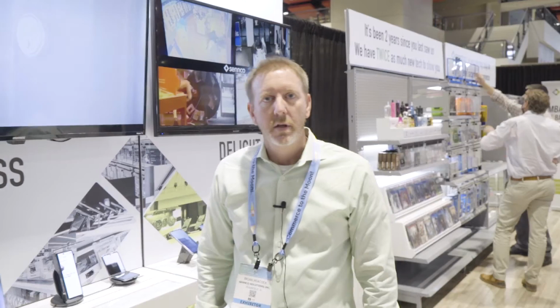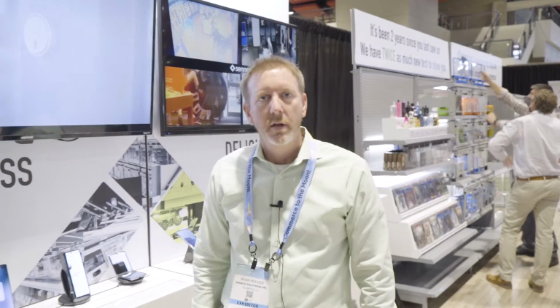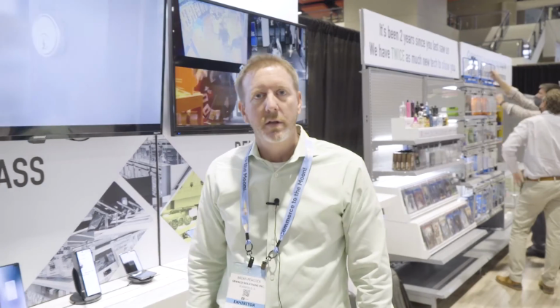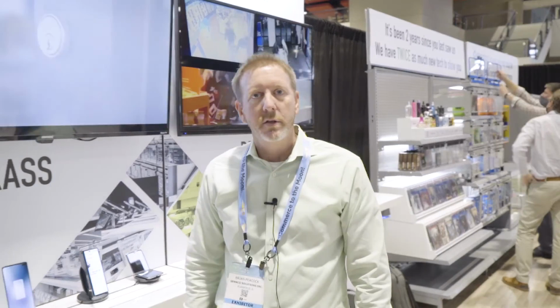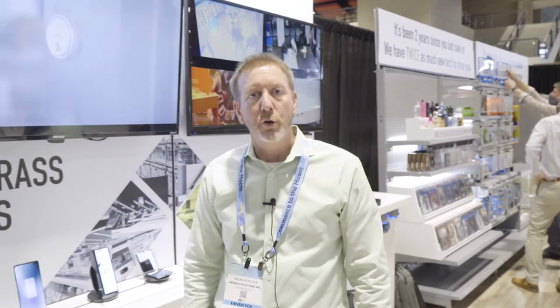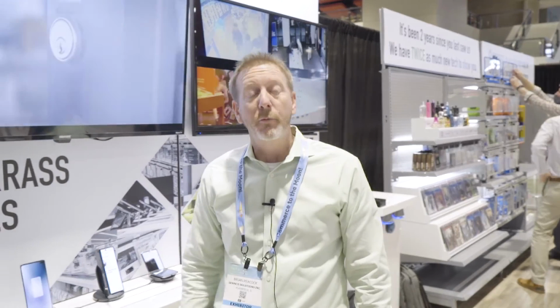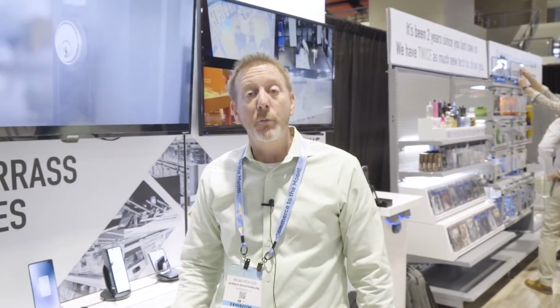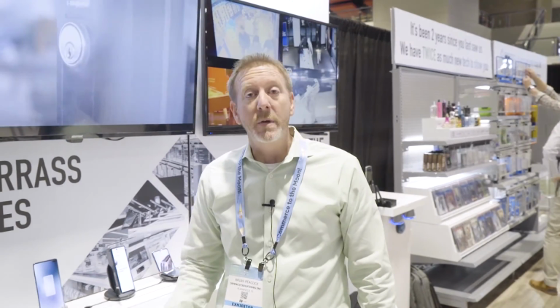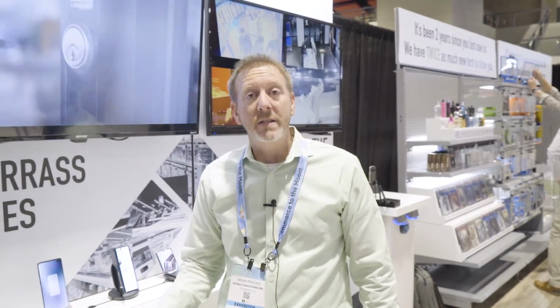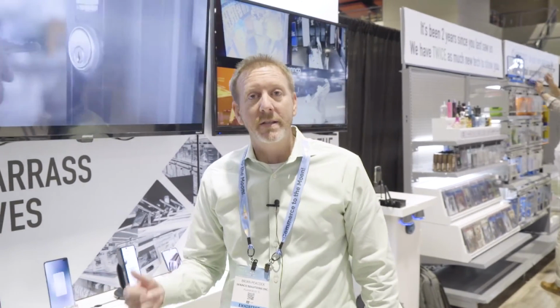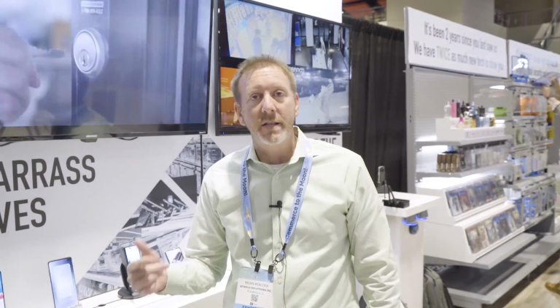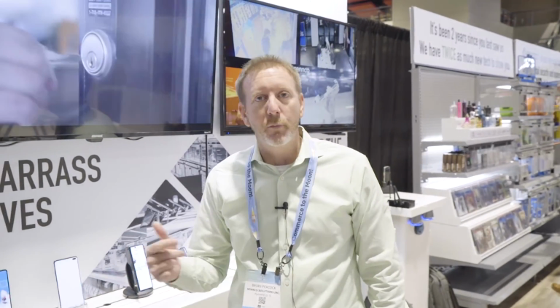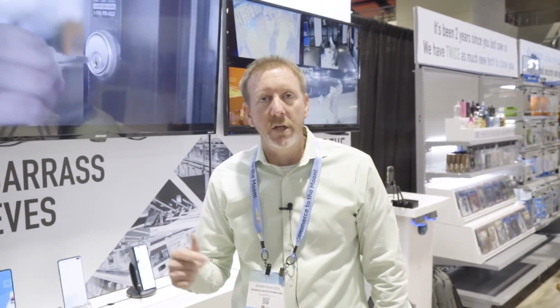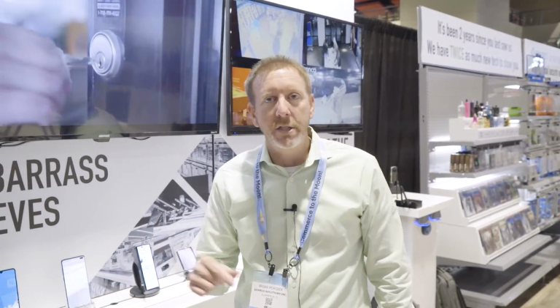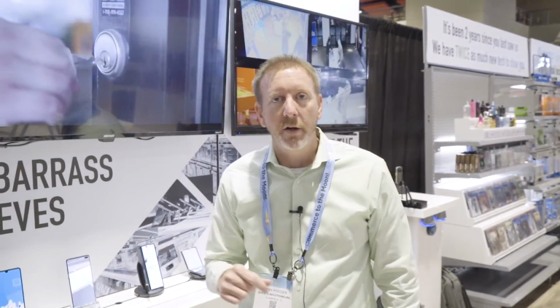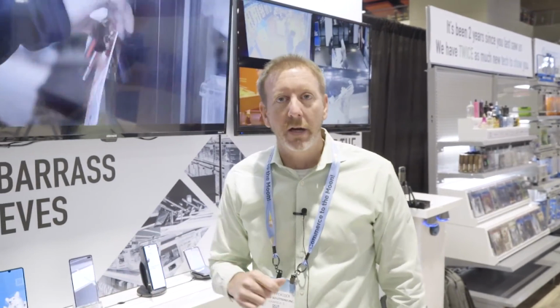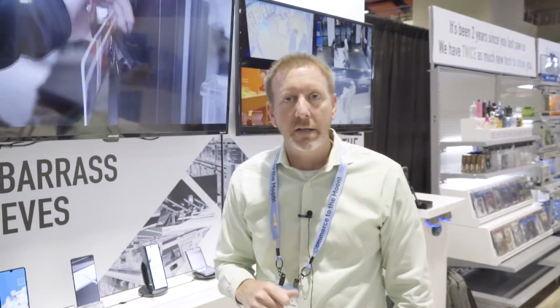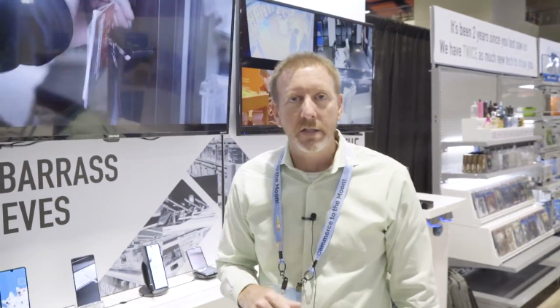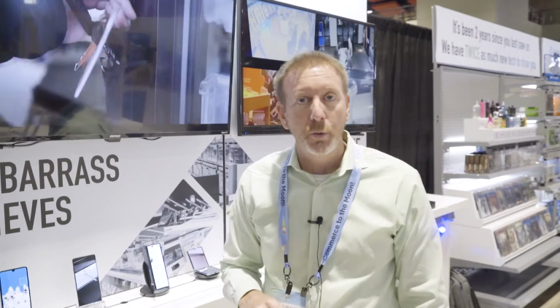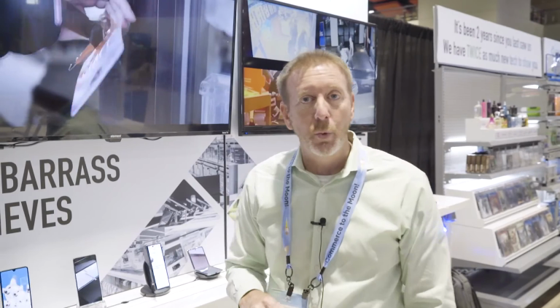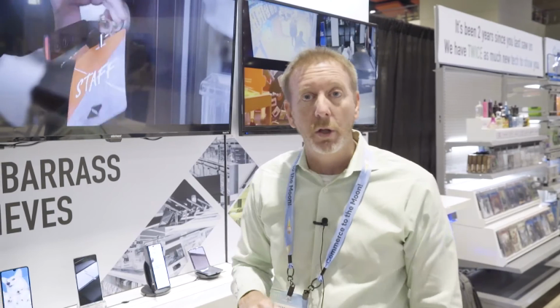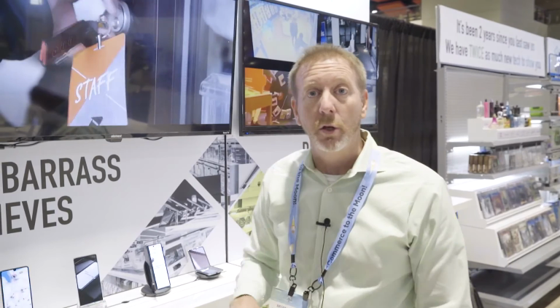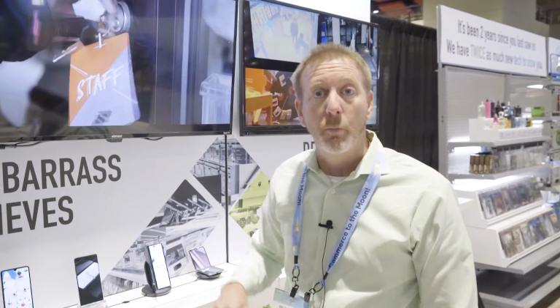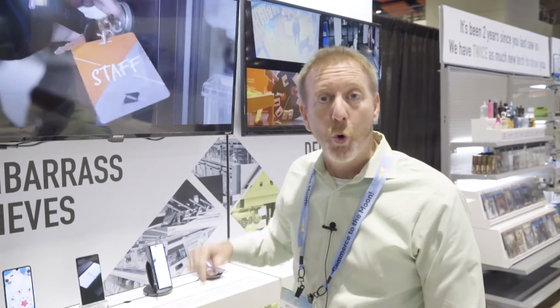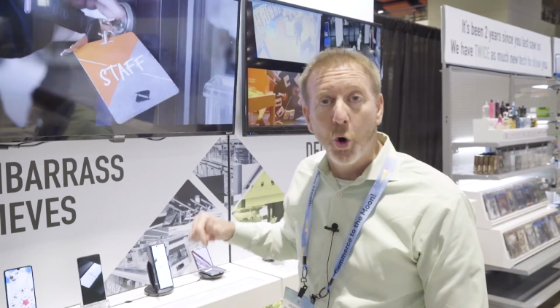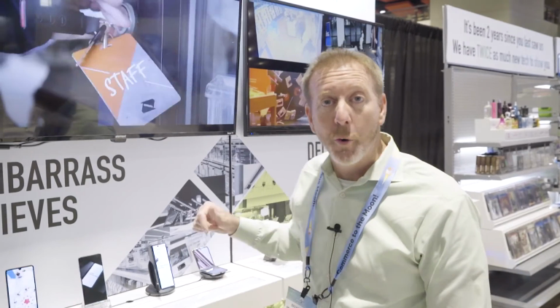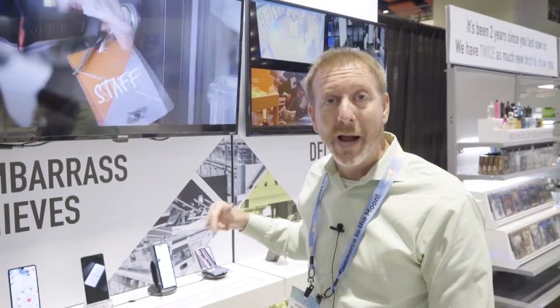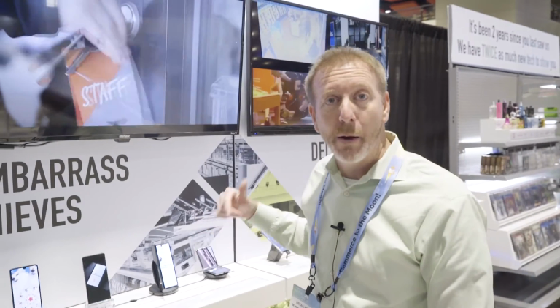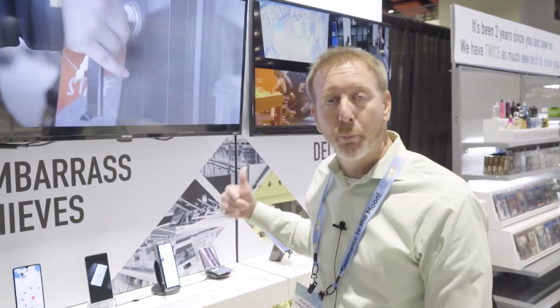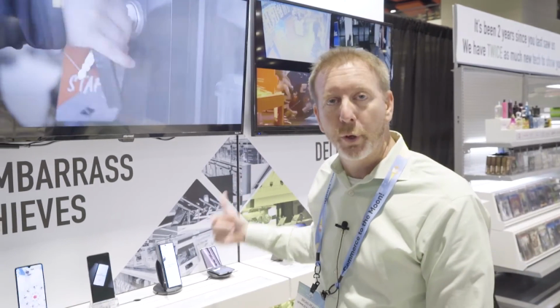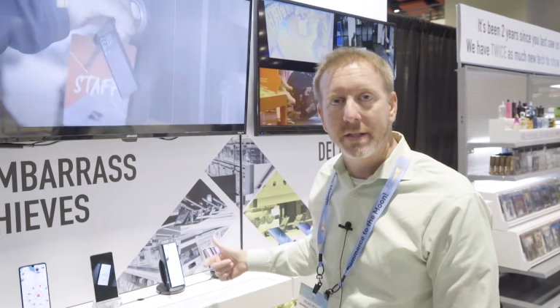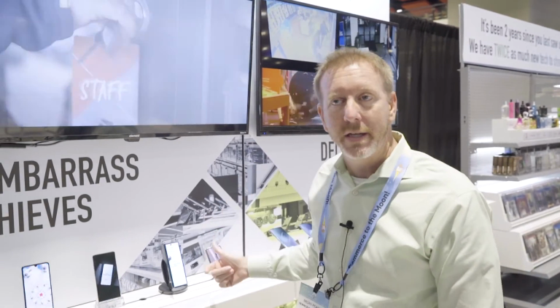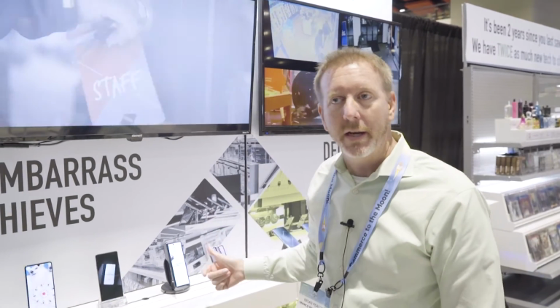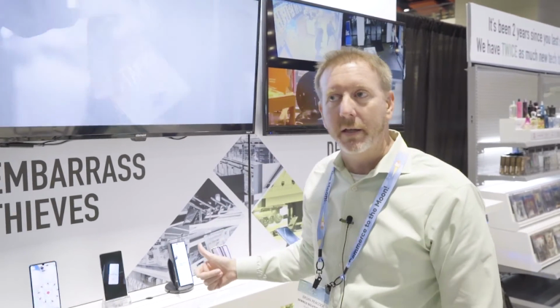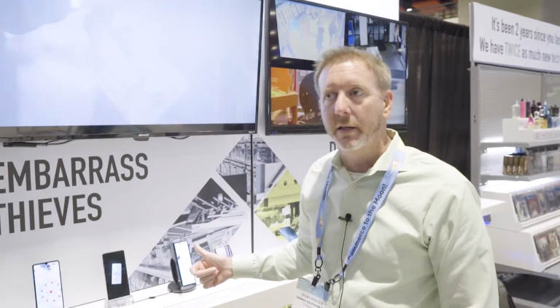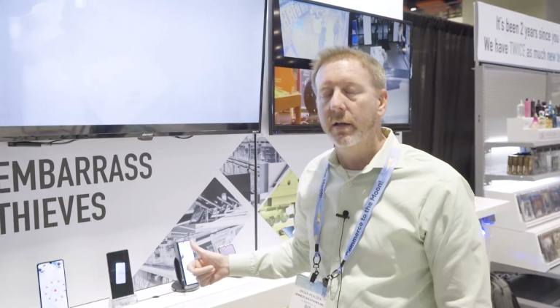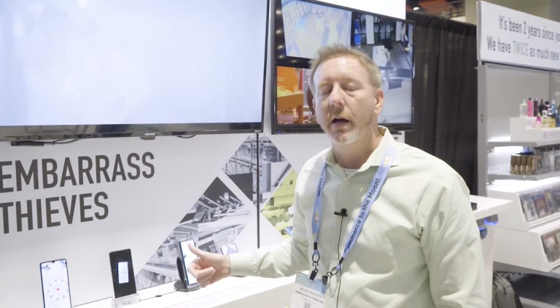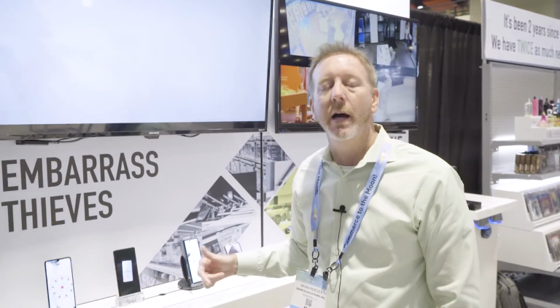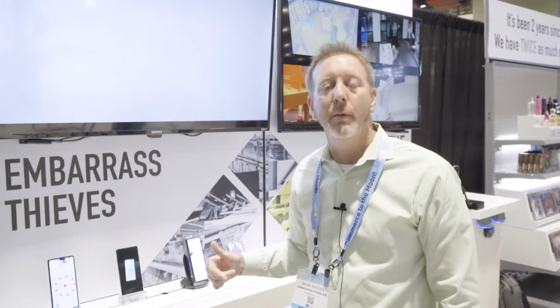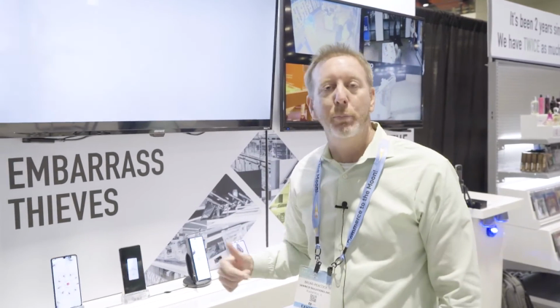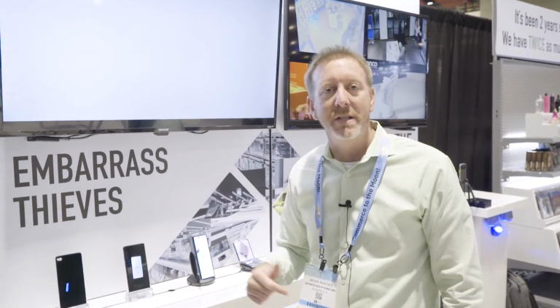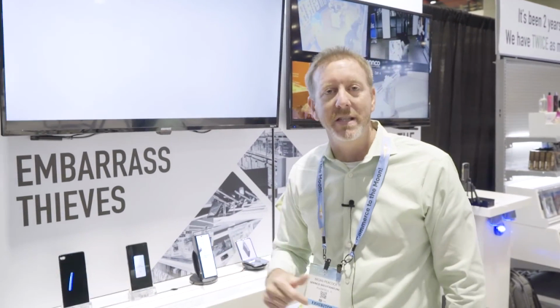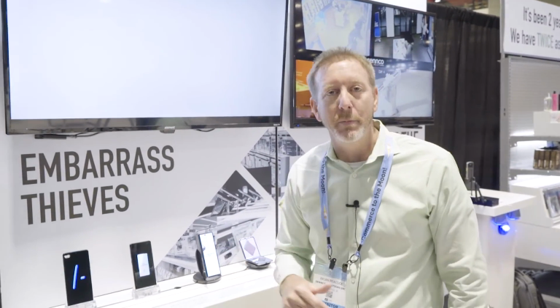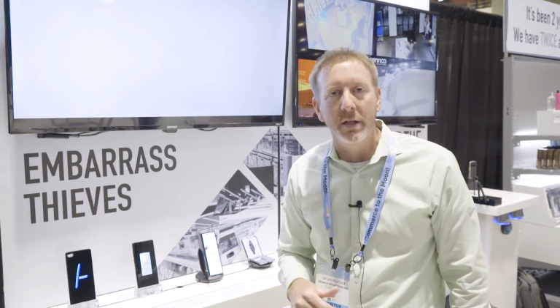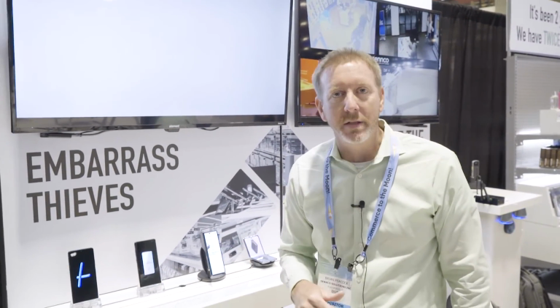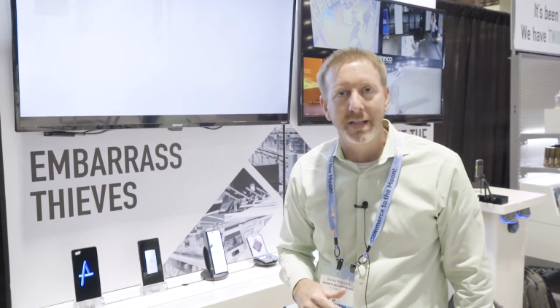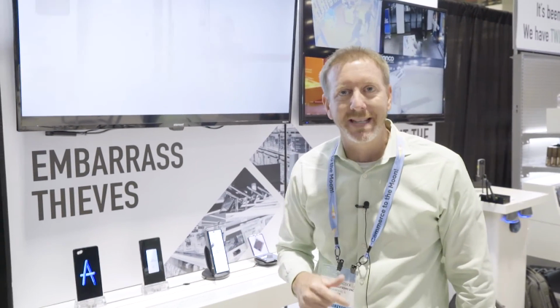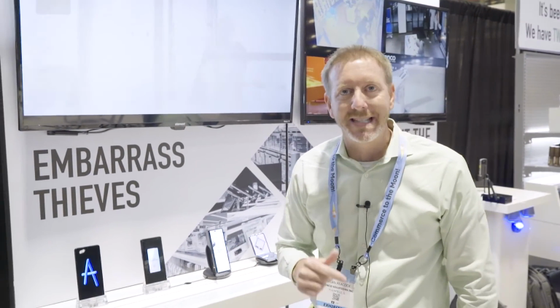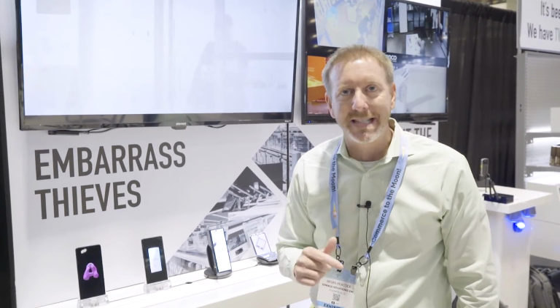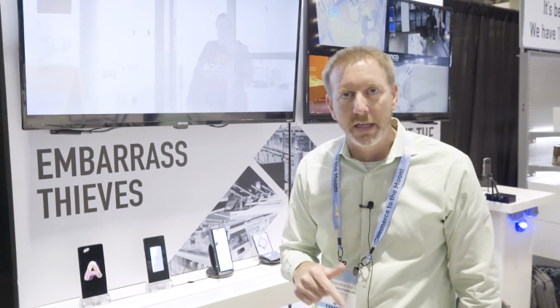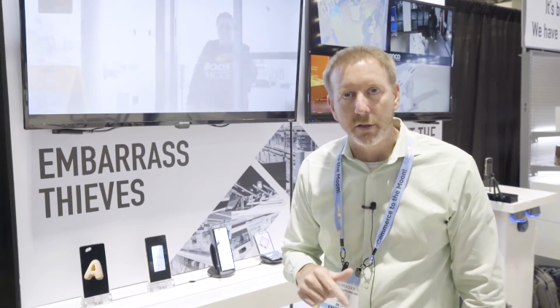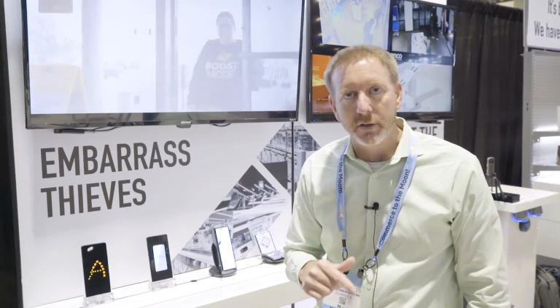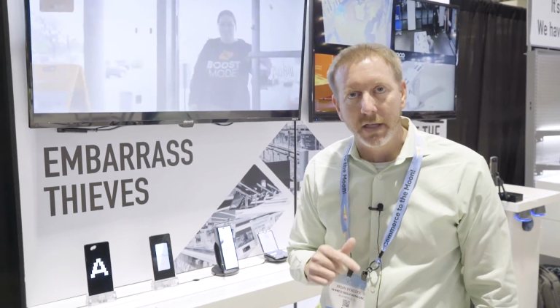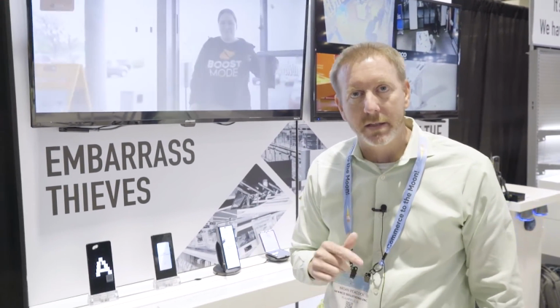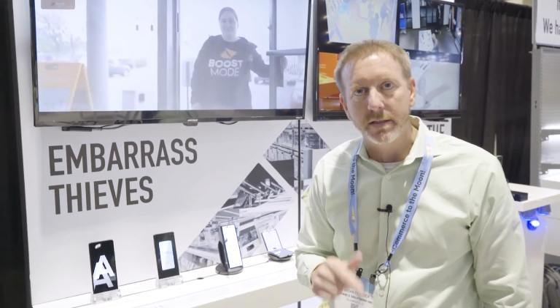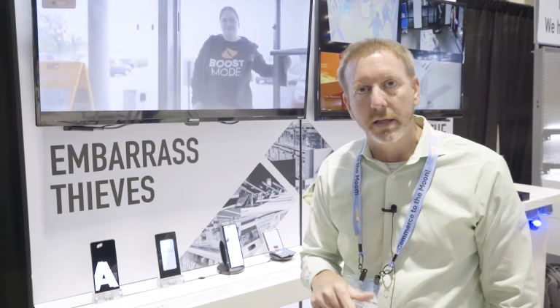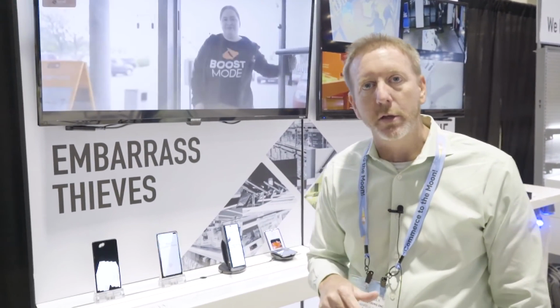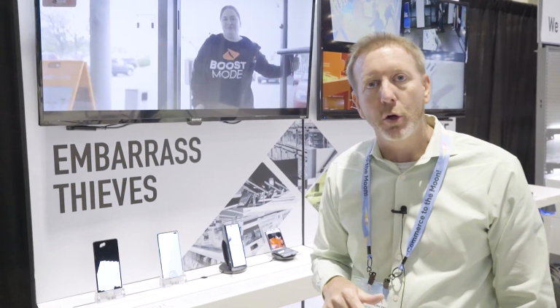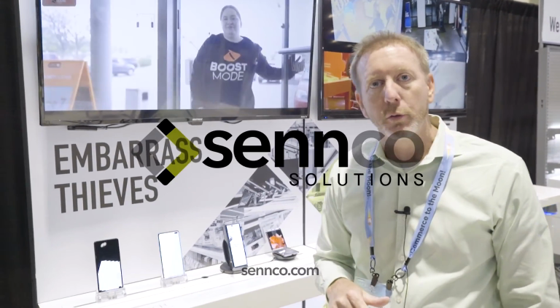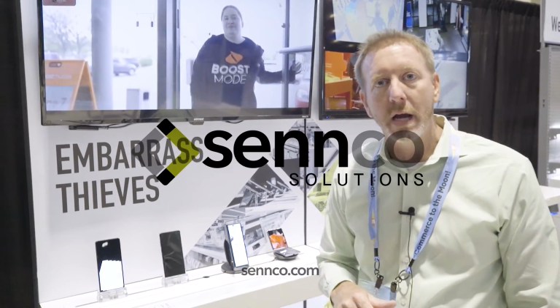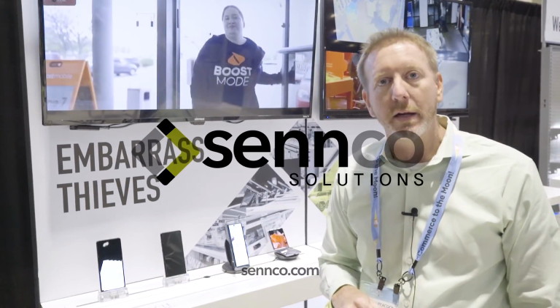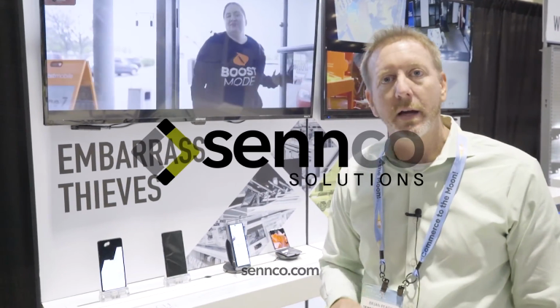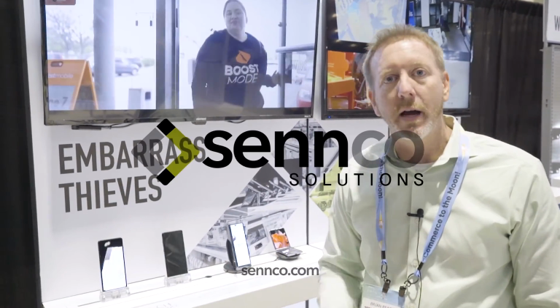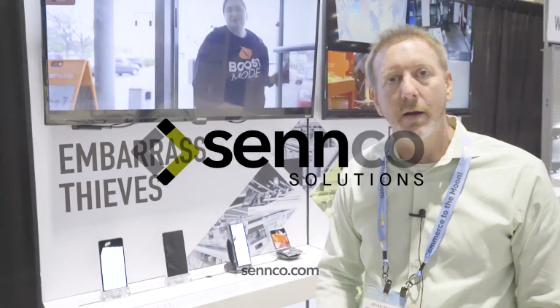If you missed this at Retail X and you want to learn more about BrickTech, please email us at sales@CENCO.com.